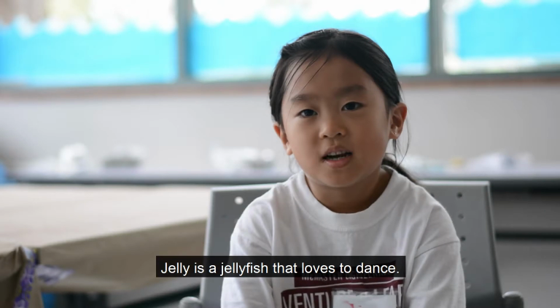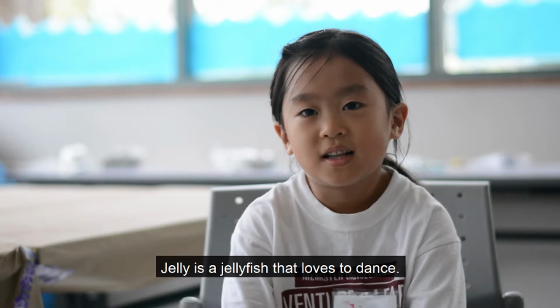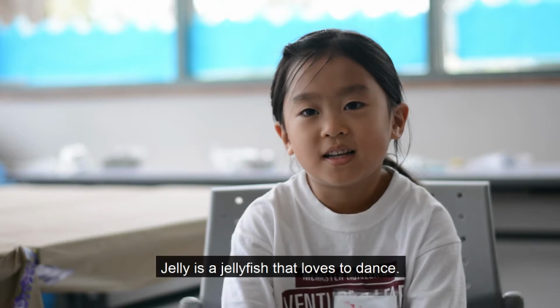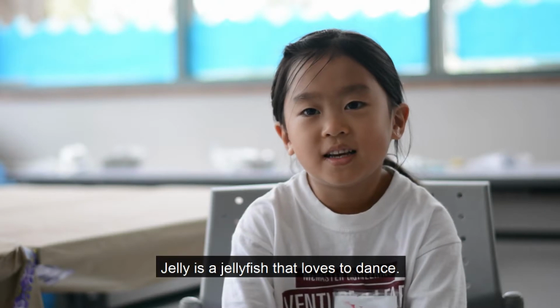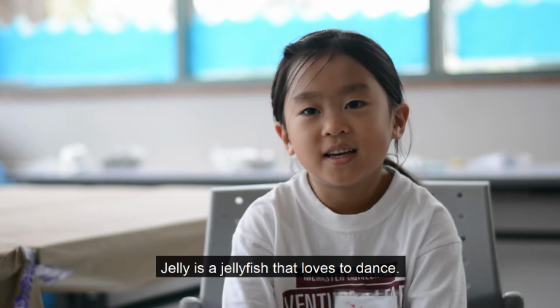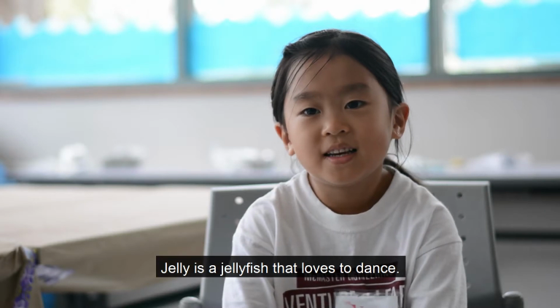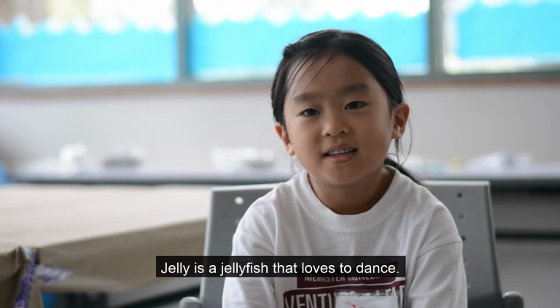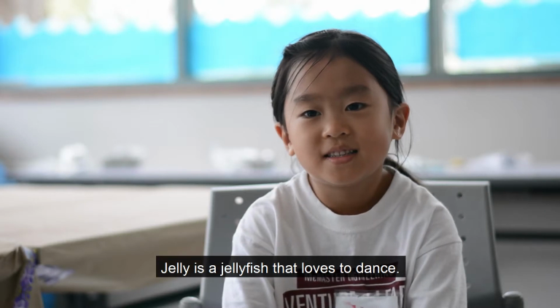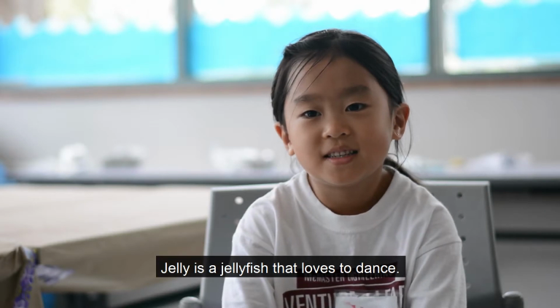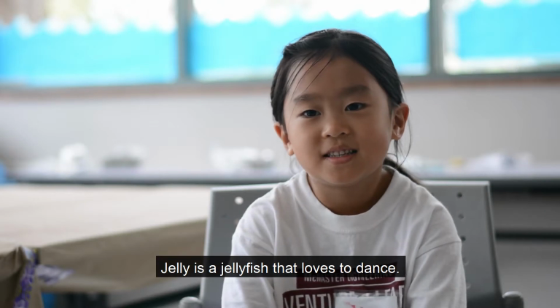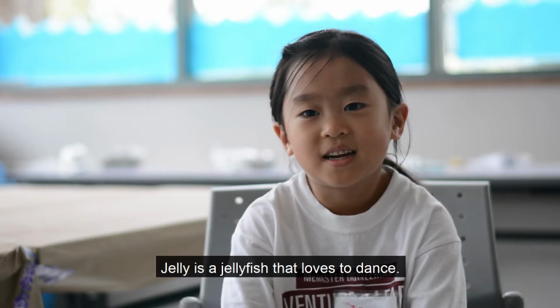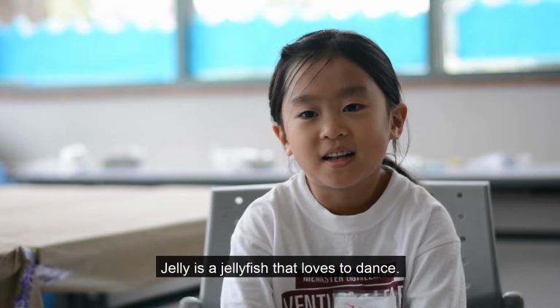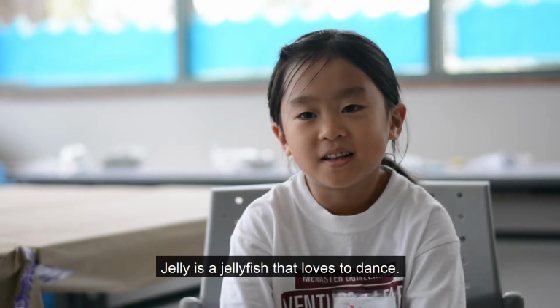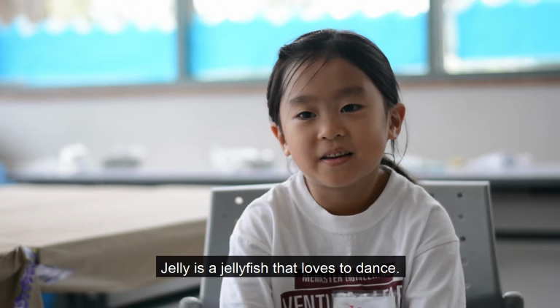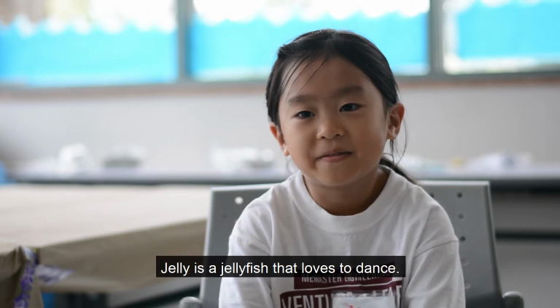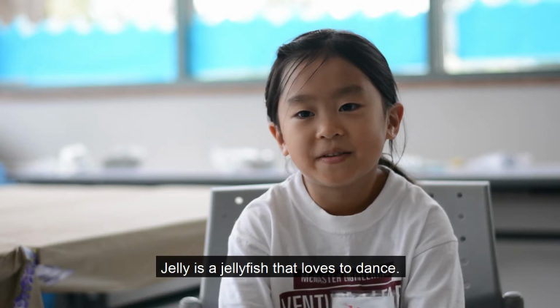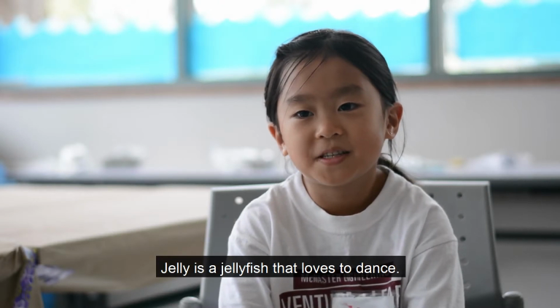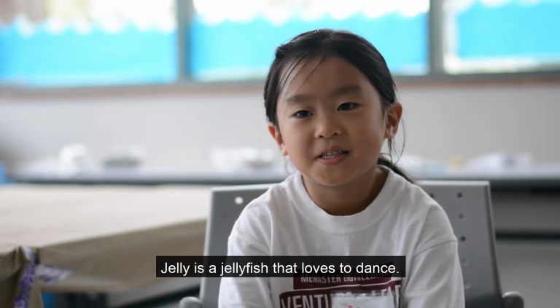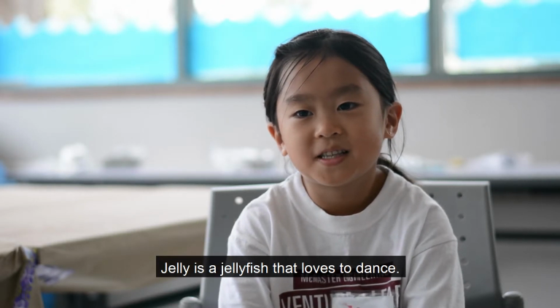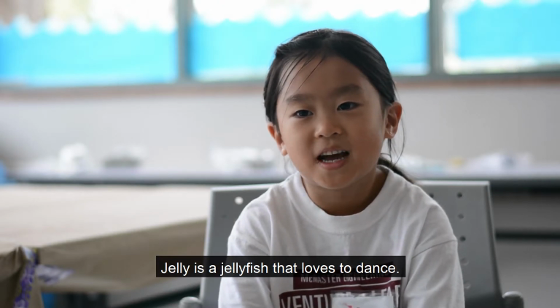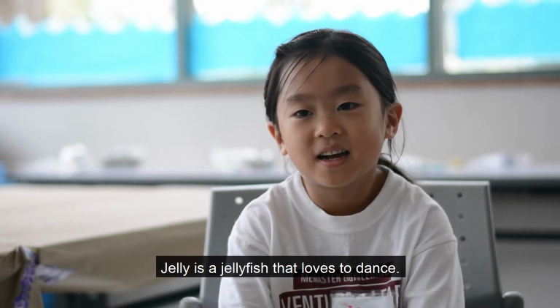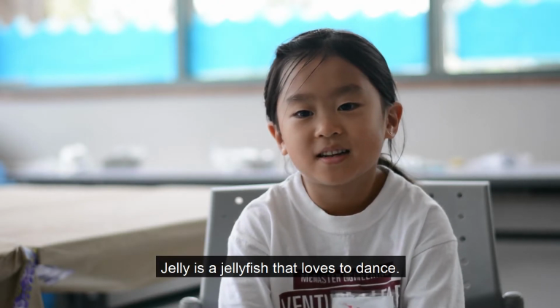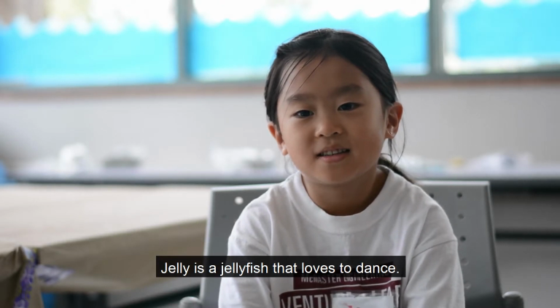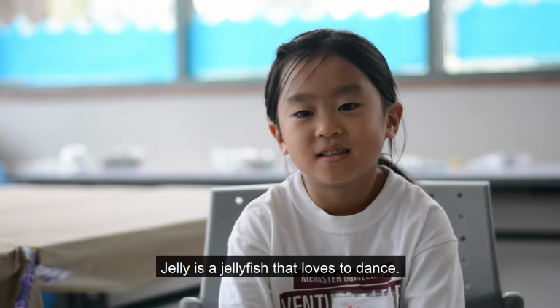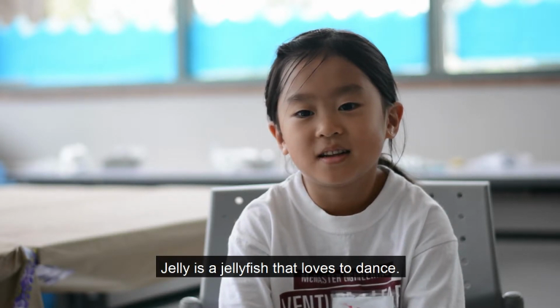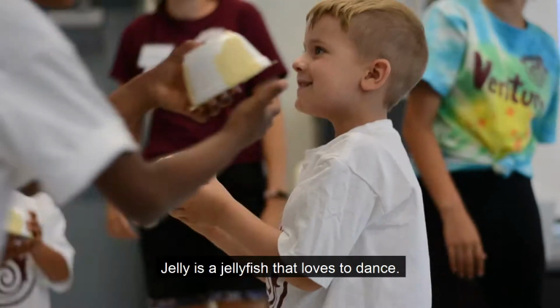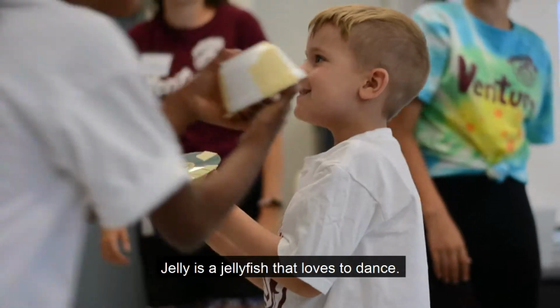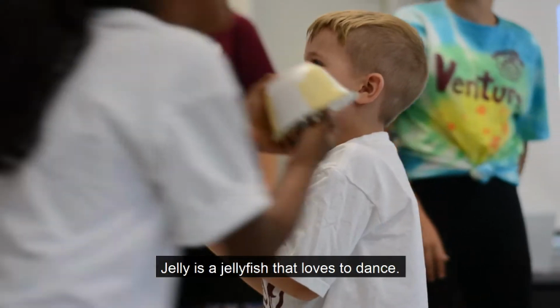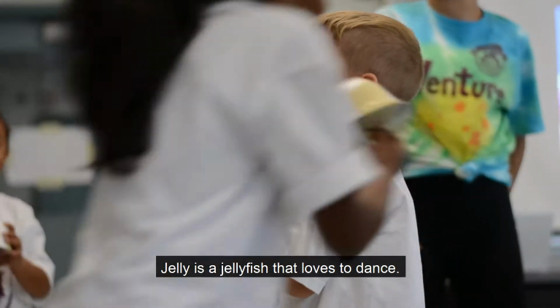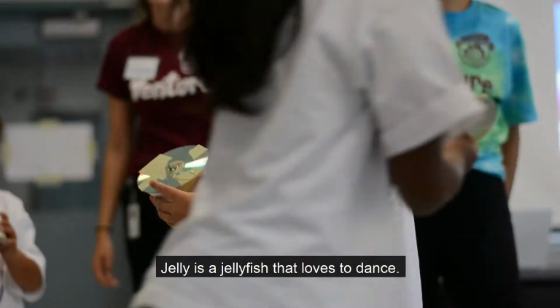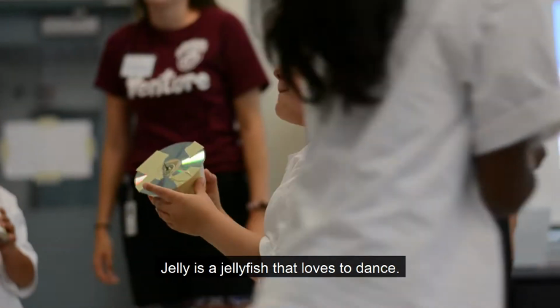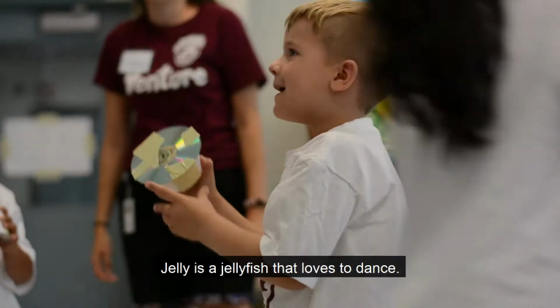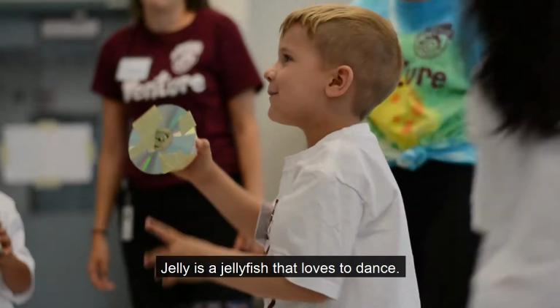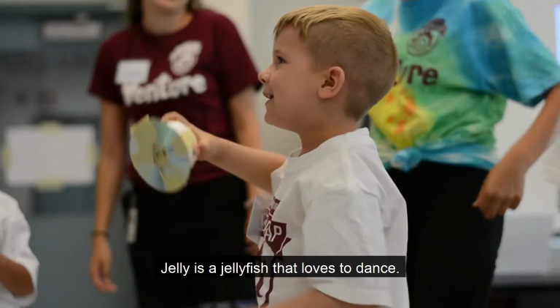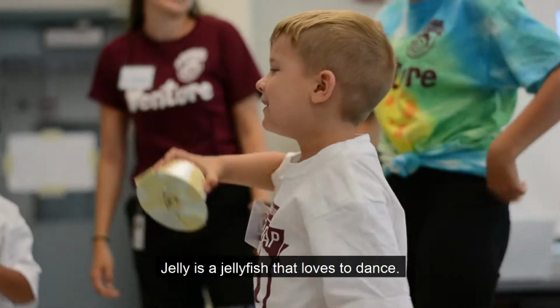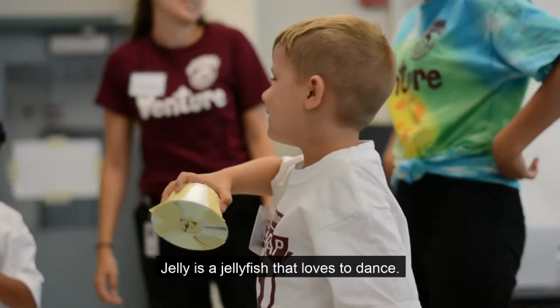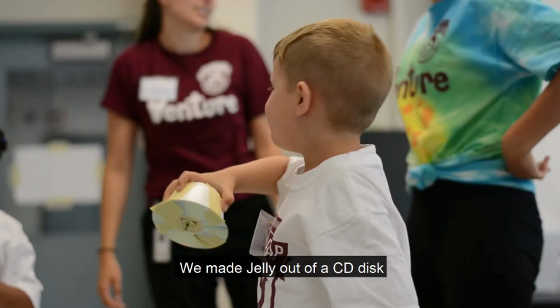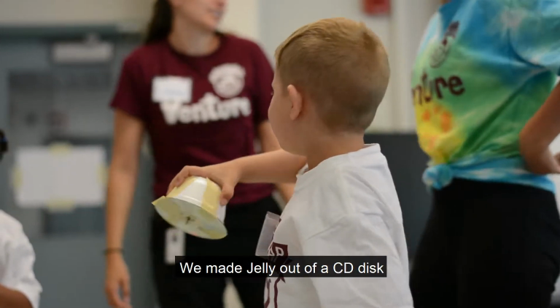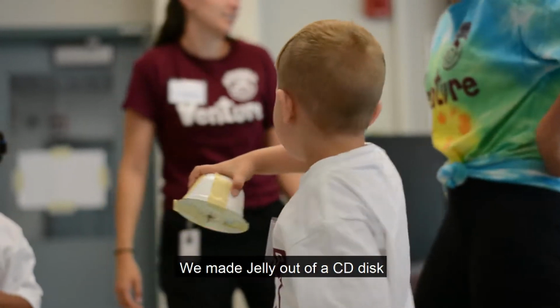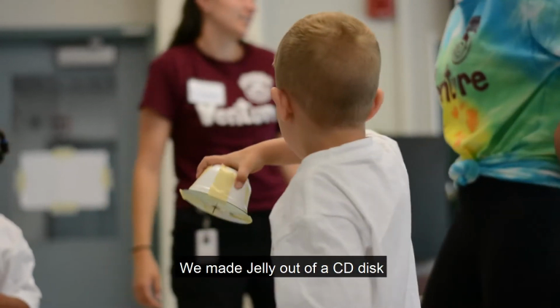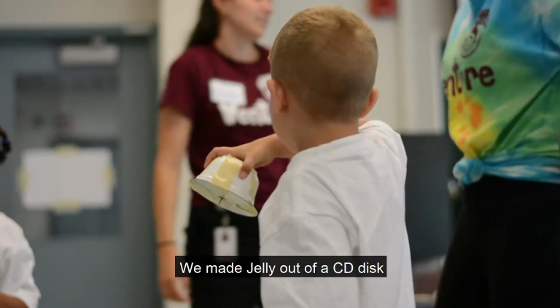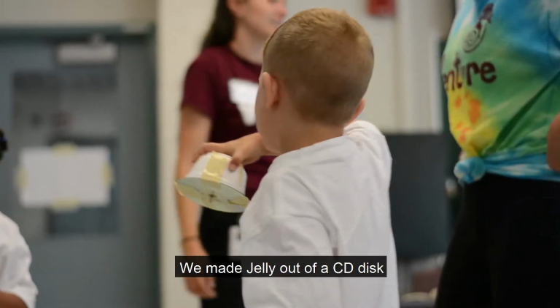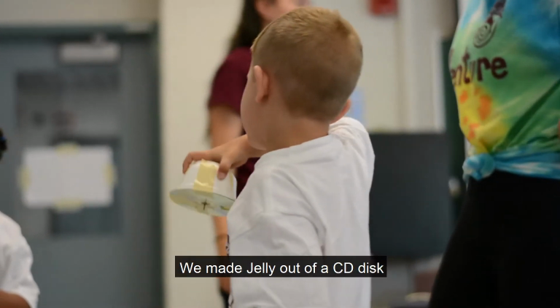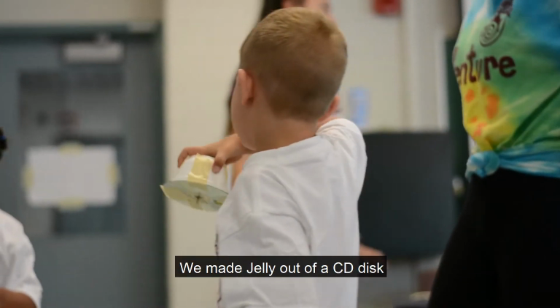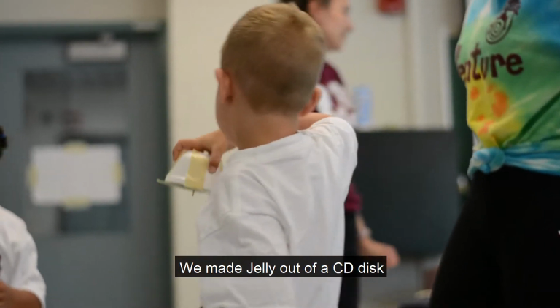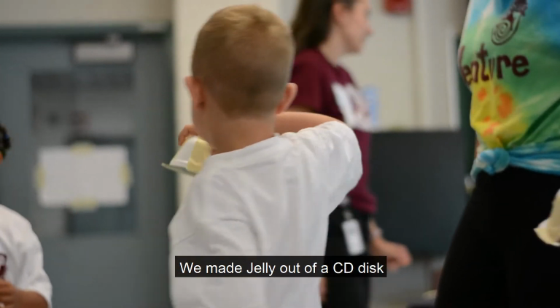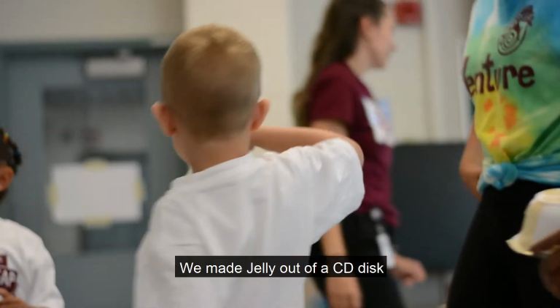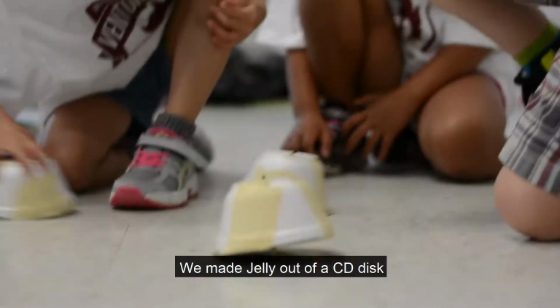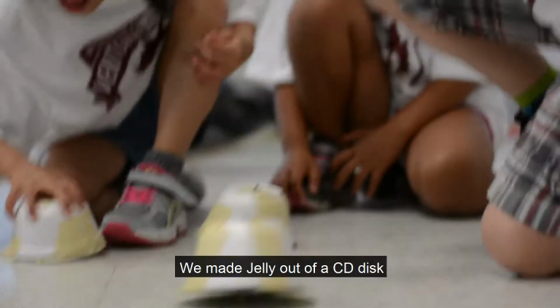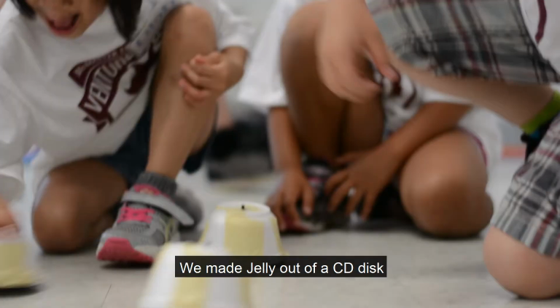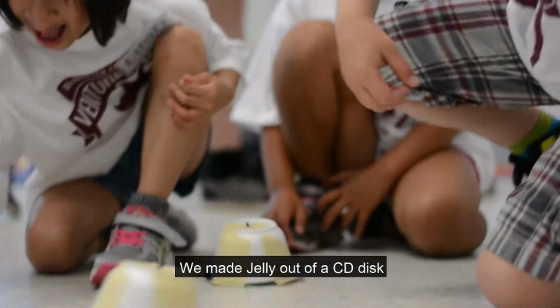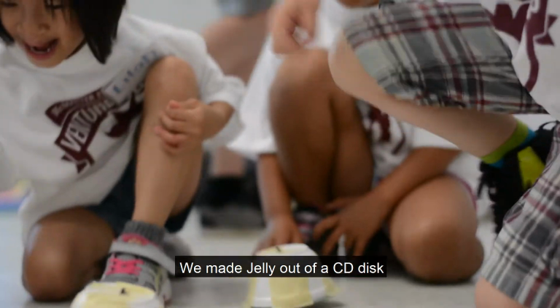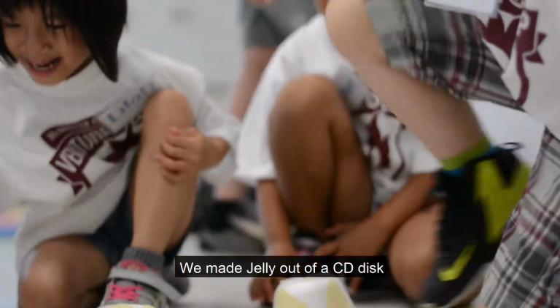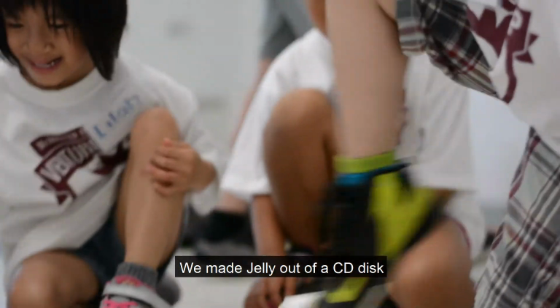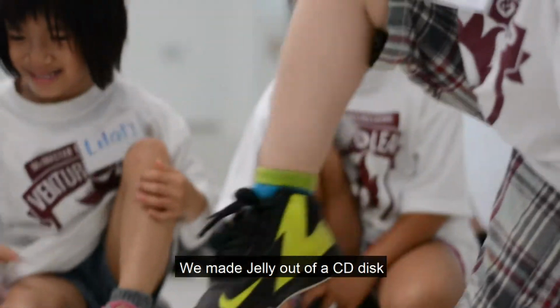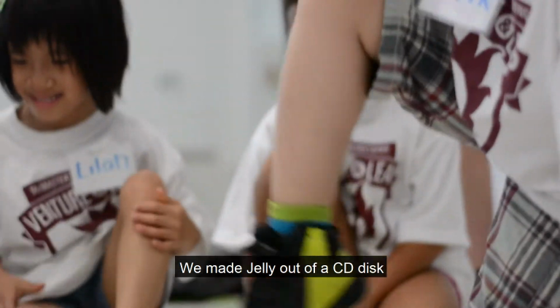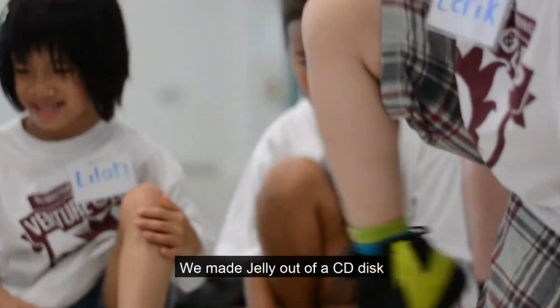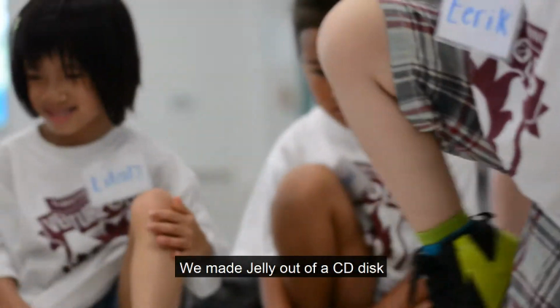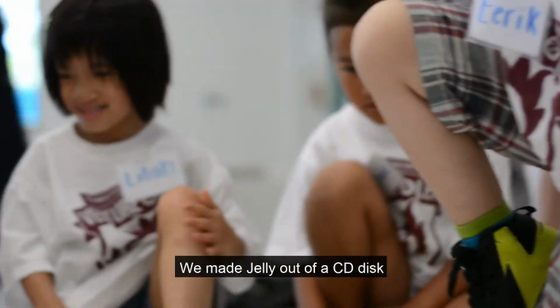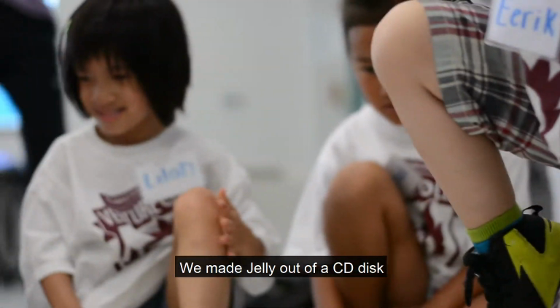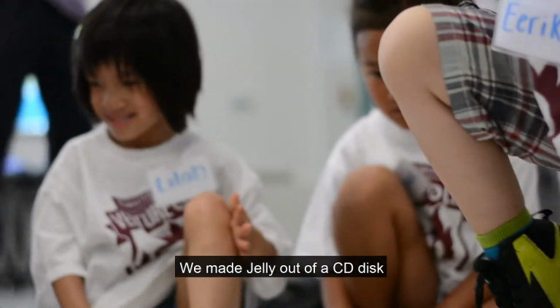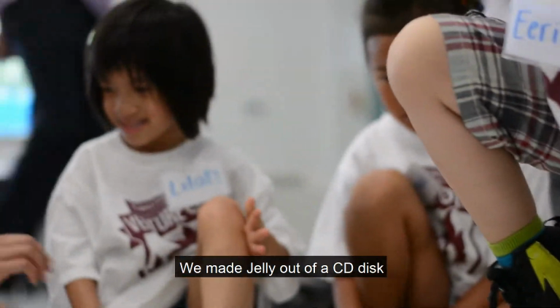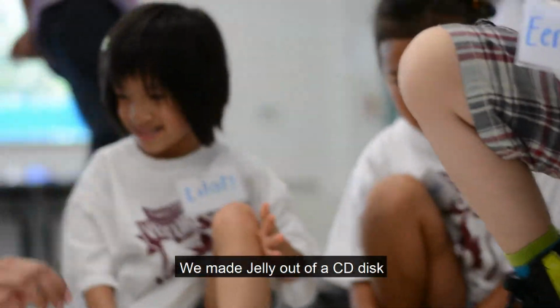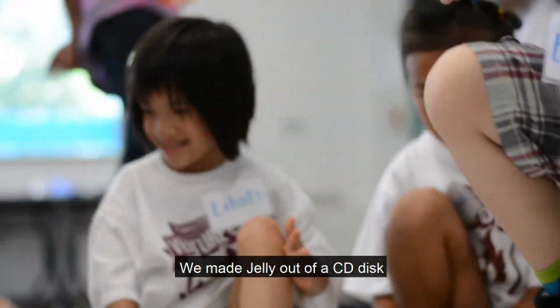Jolly is a jolly fish that loves to dance. We made Jolly out of a CD disc.